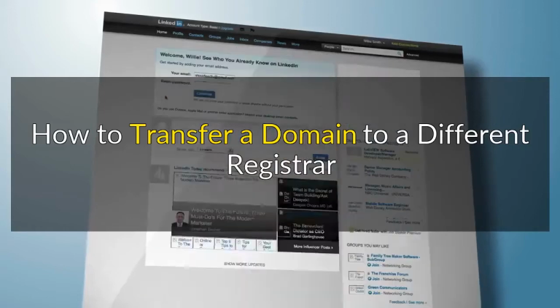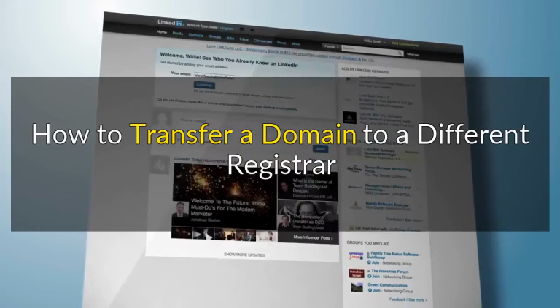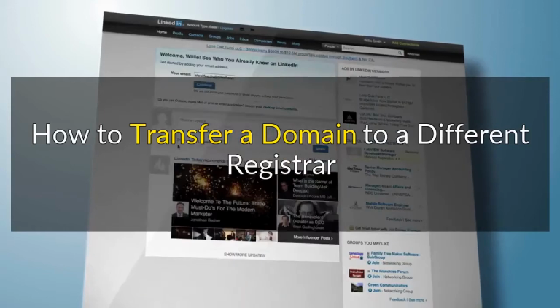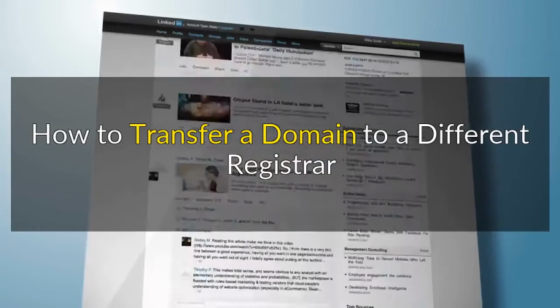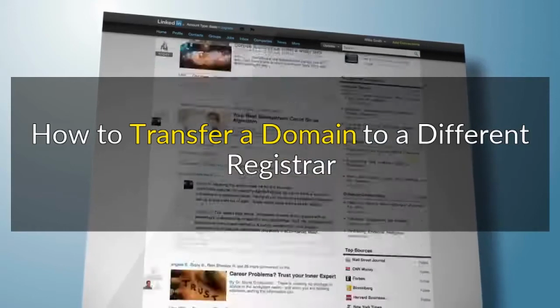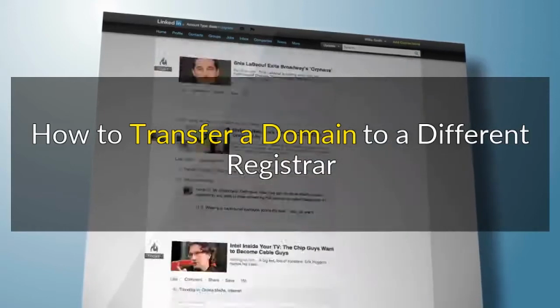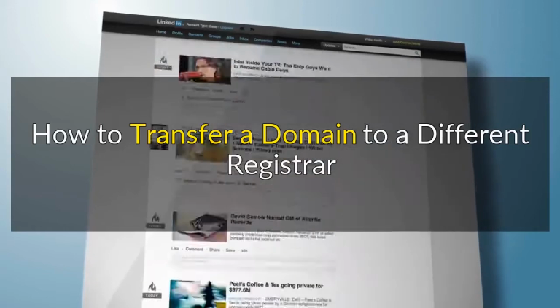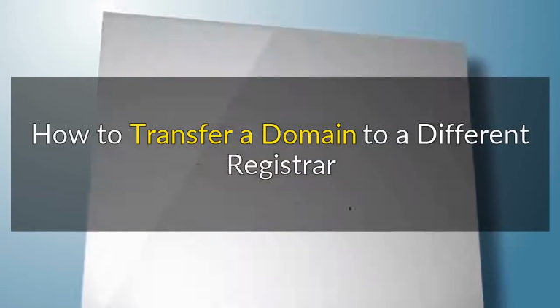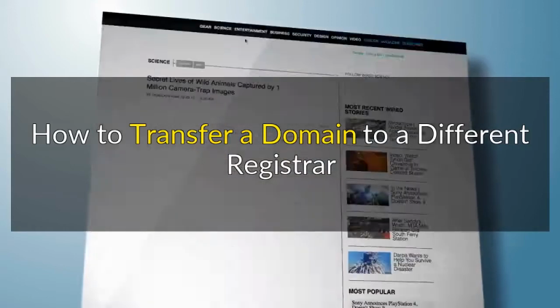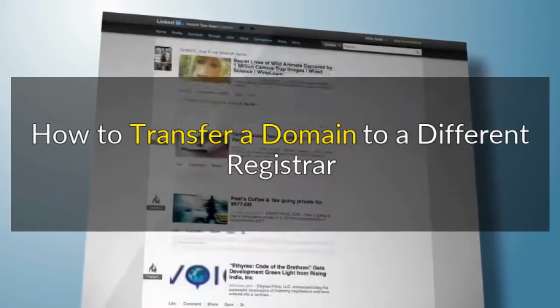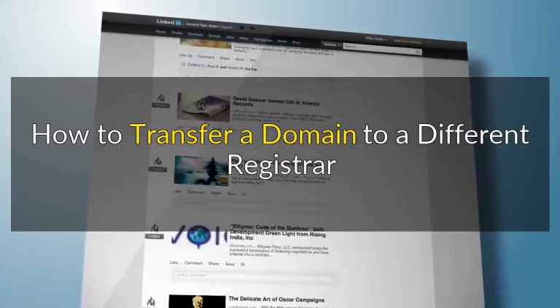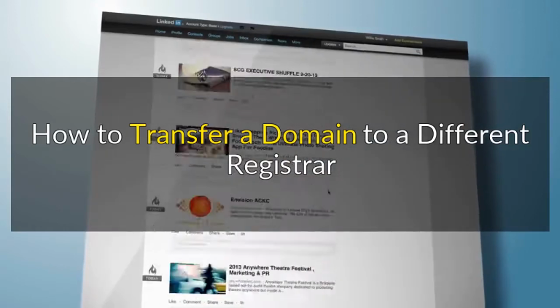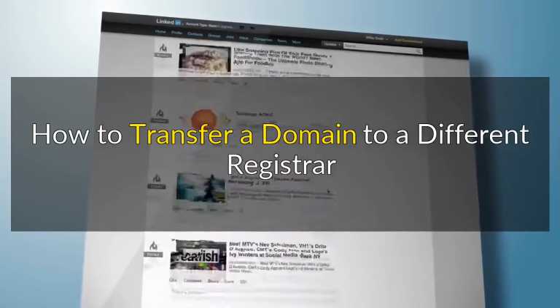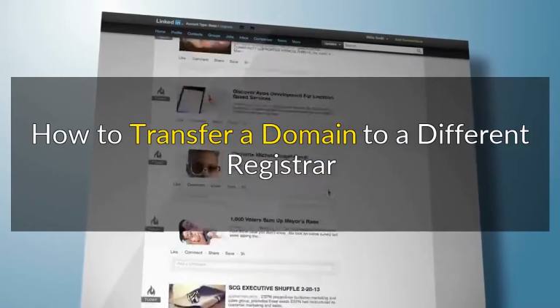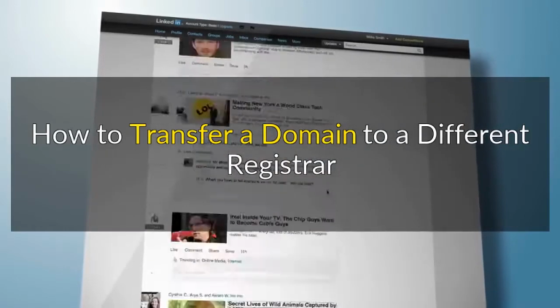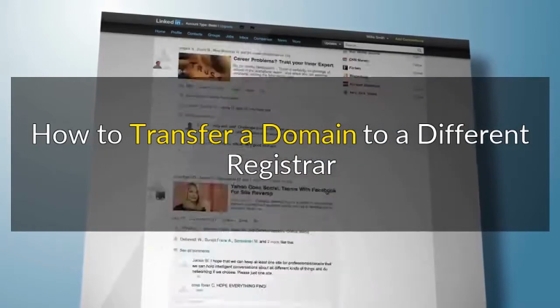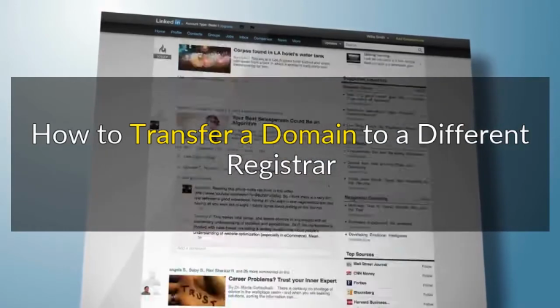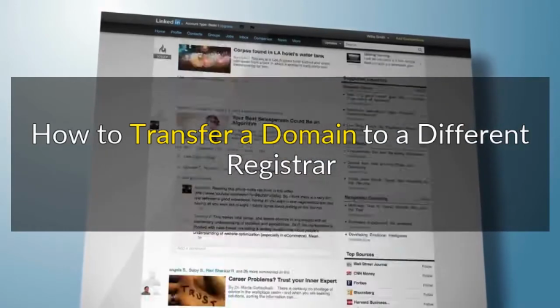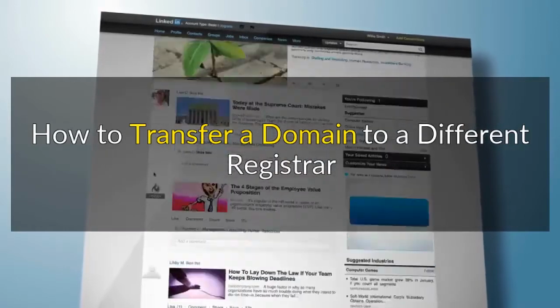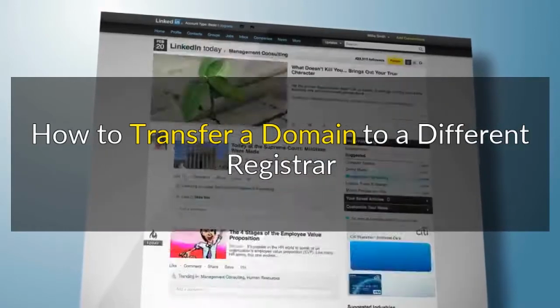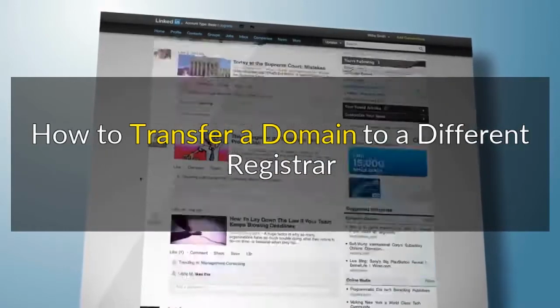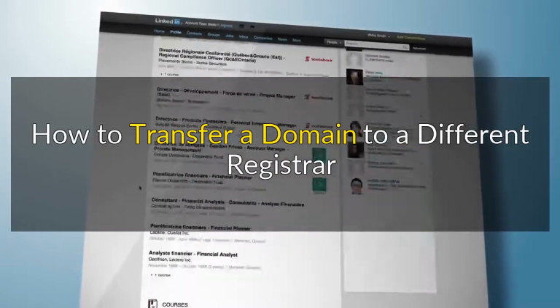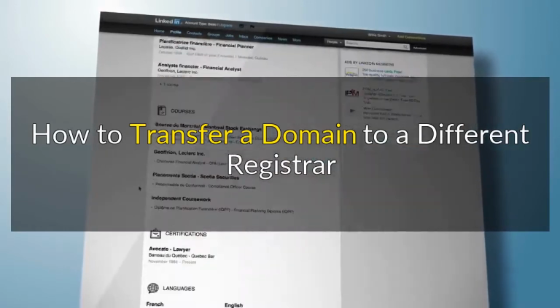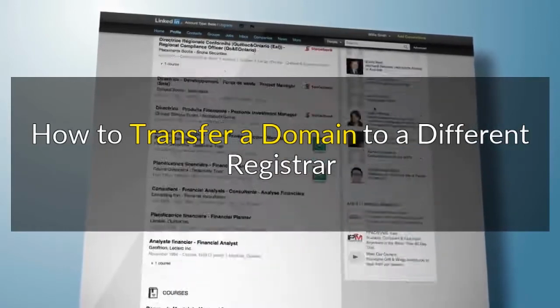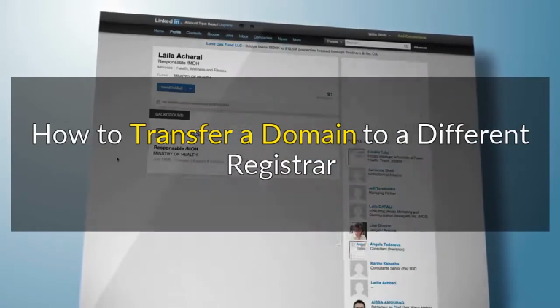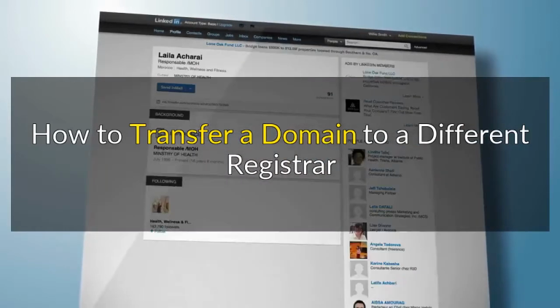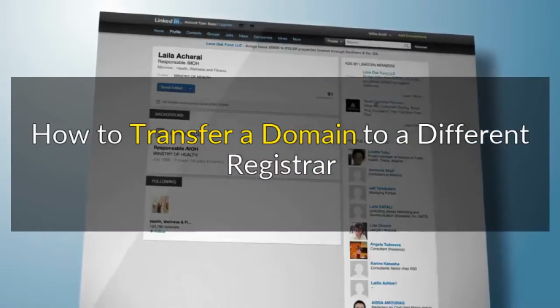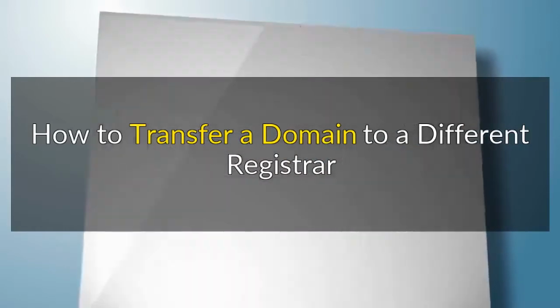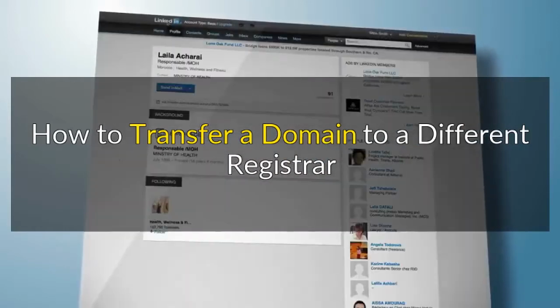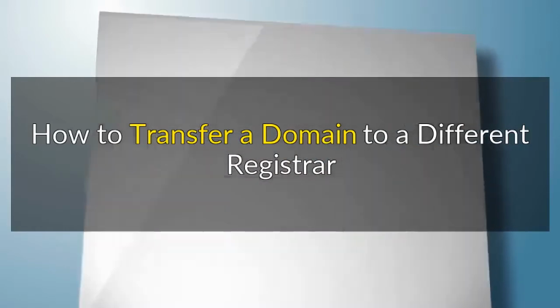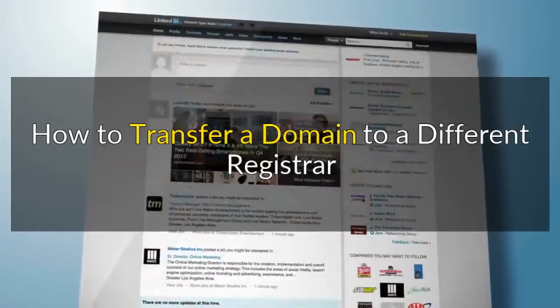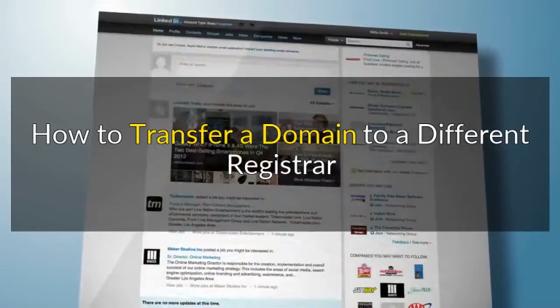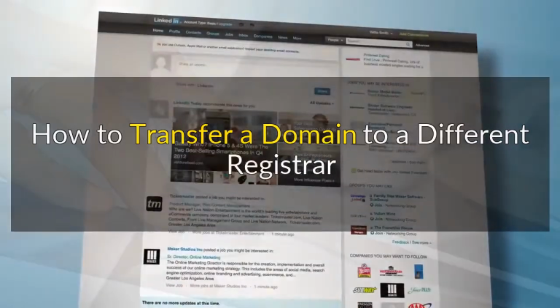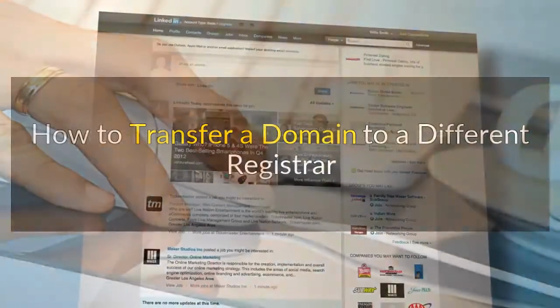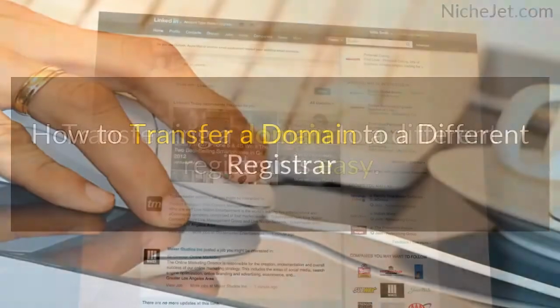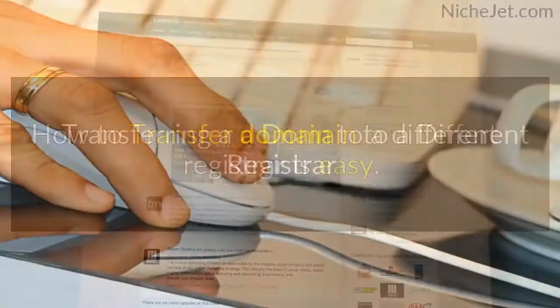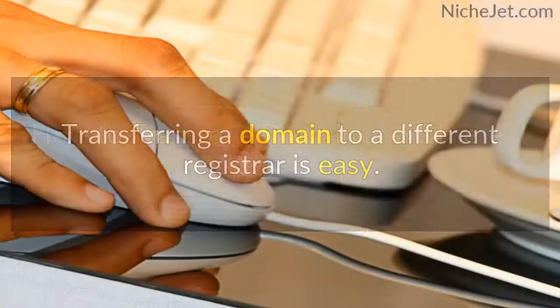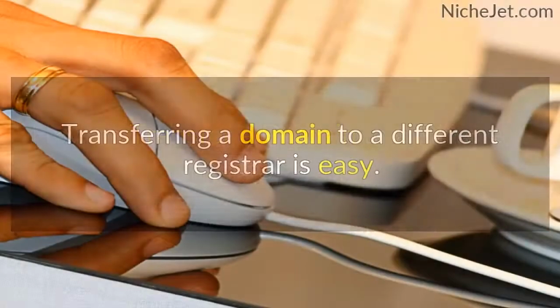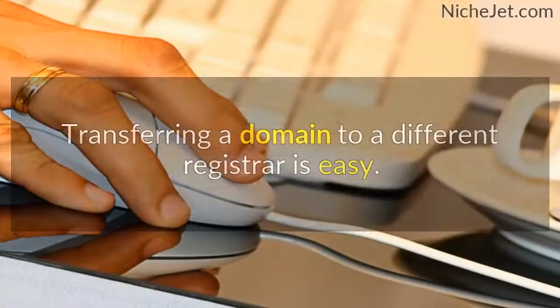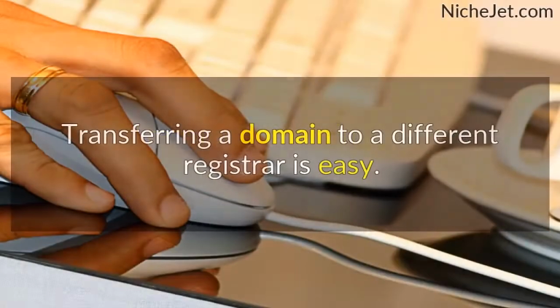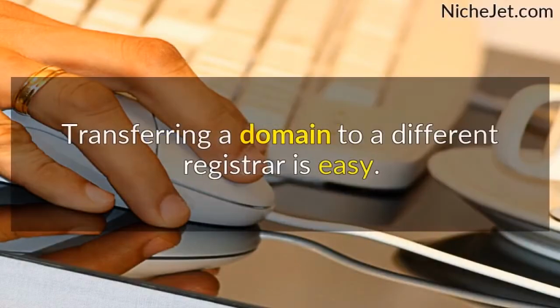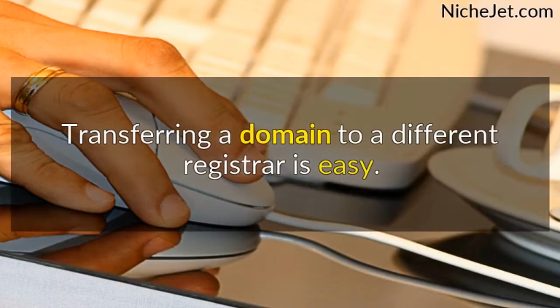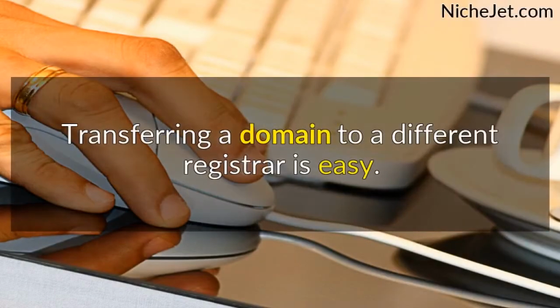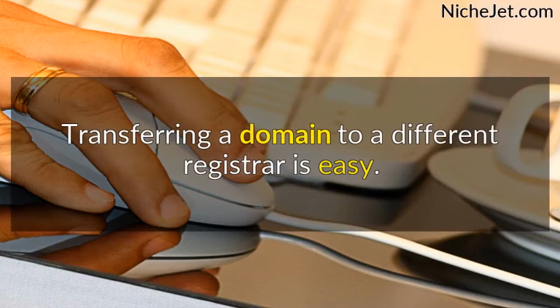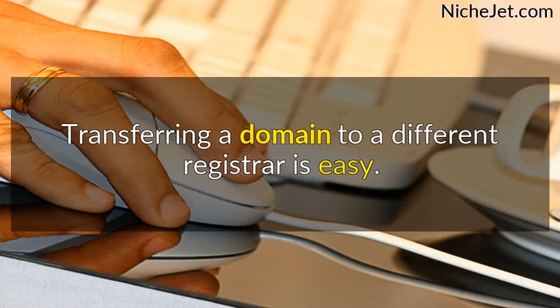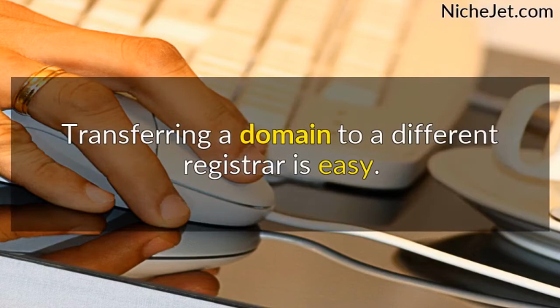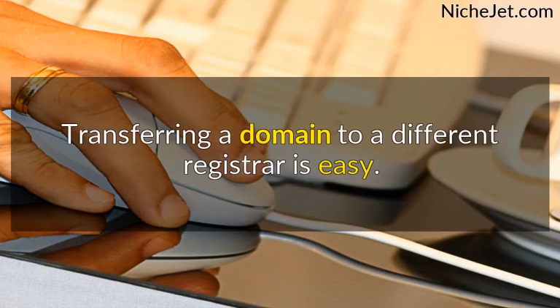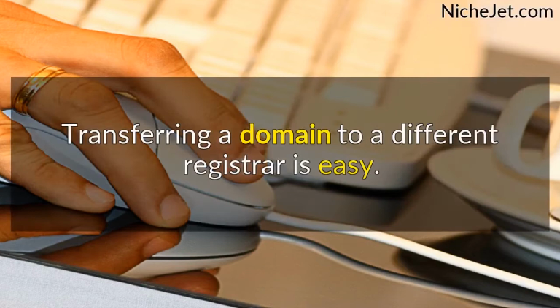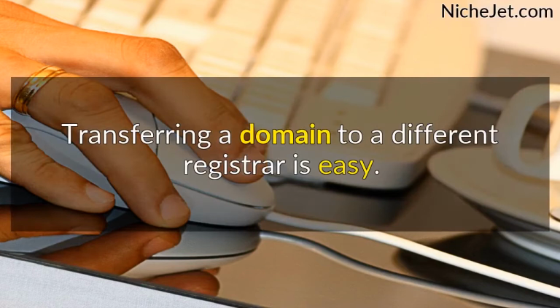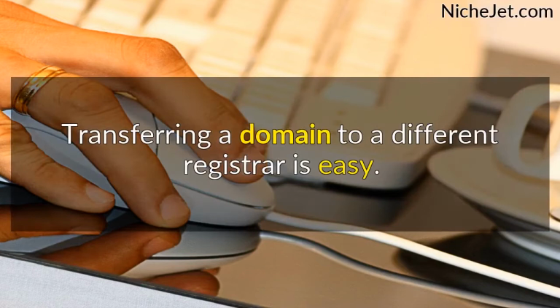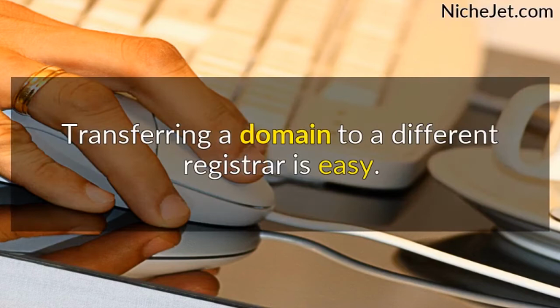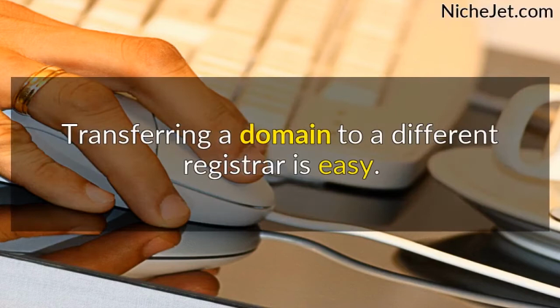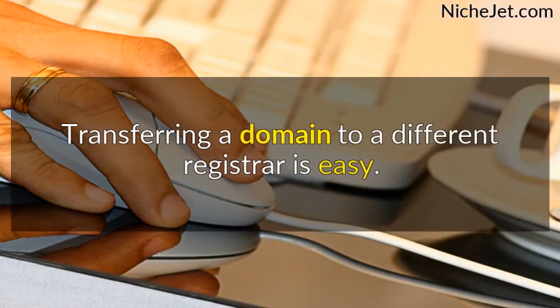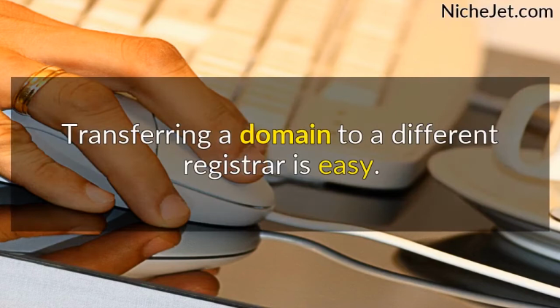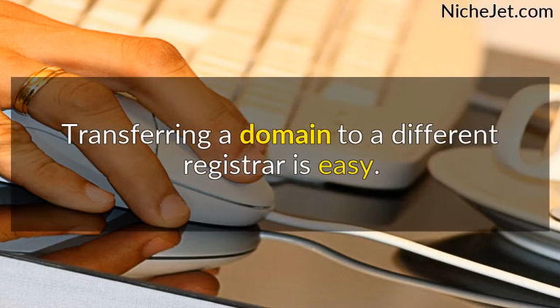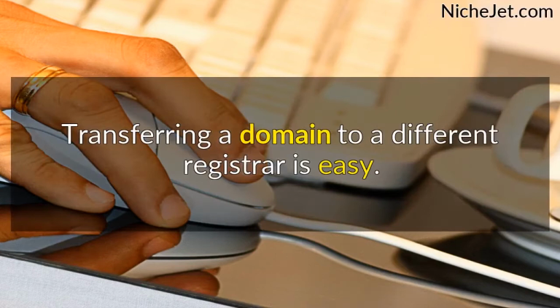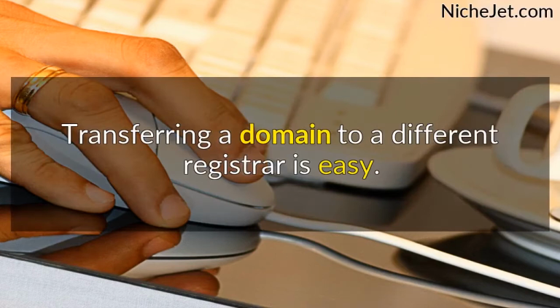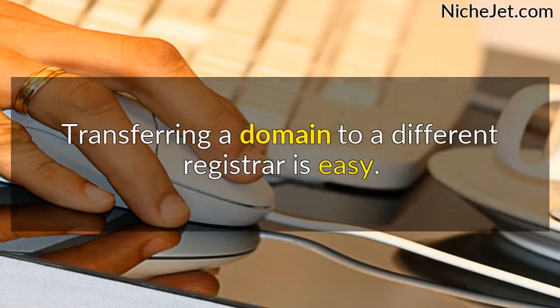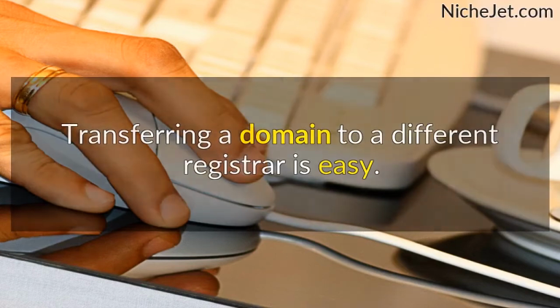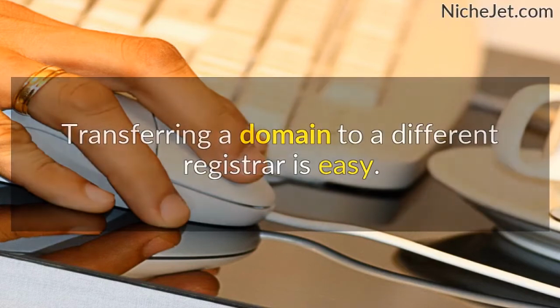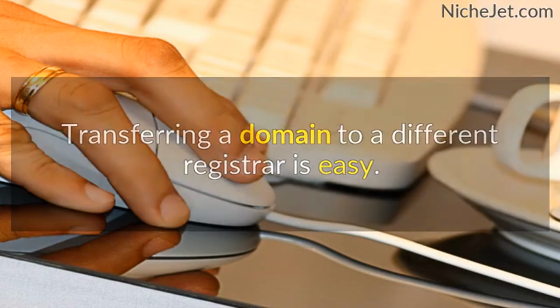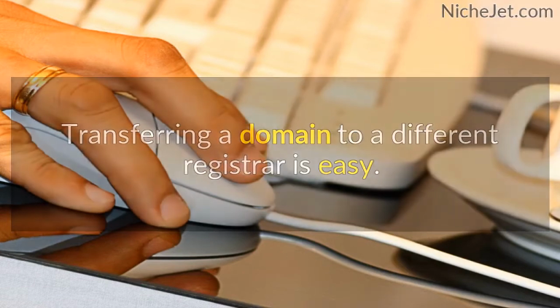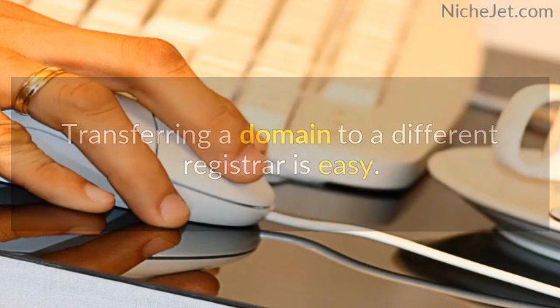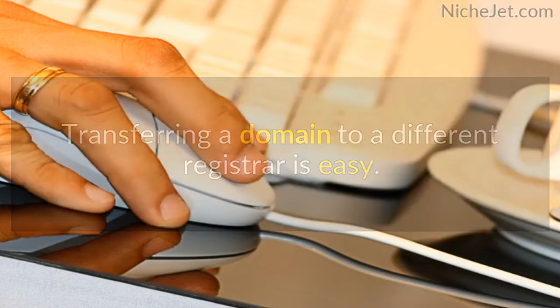How to Transfer a Domain to a Different Registrar. Transferring a domain to a different registrar is easy.